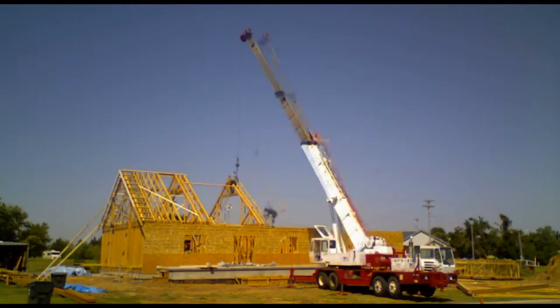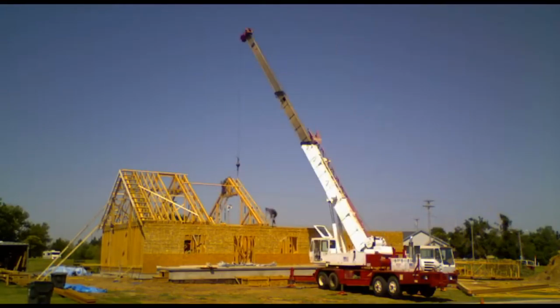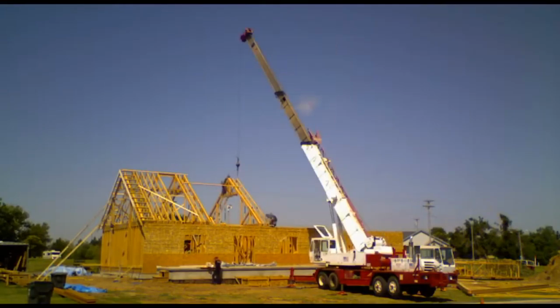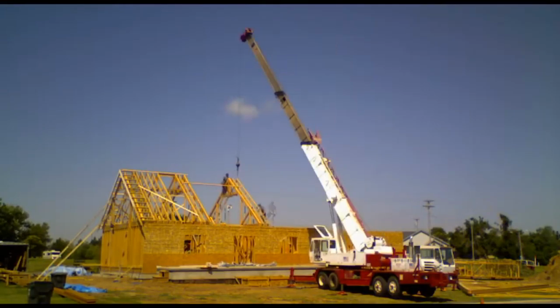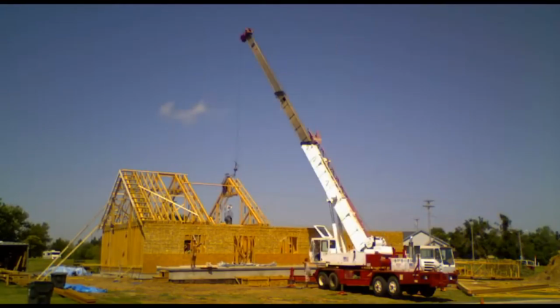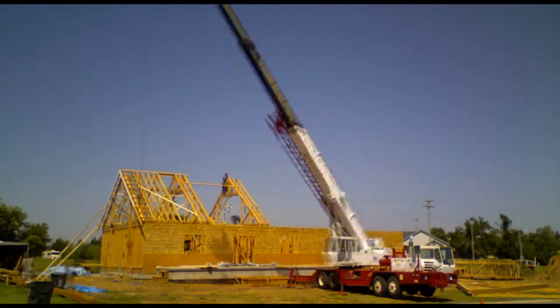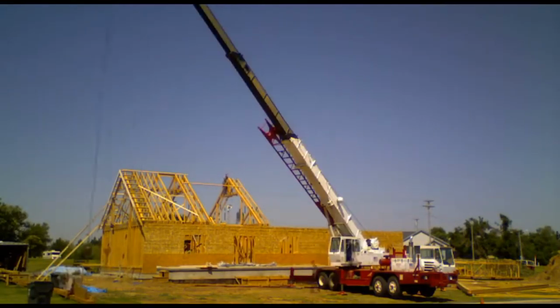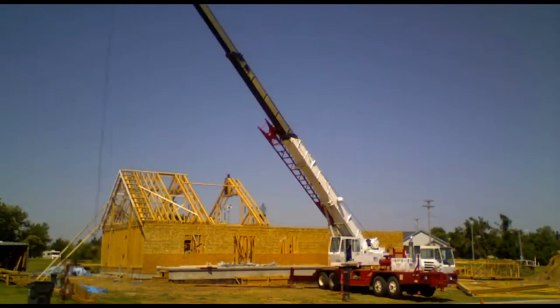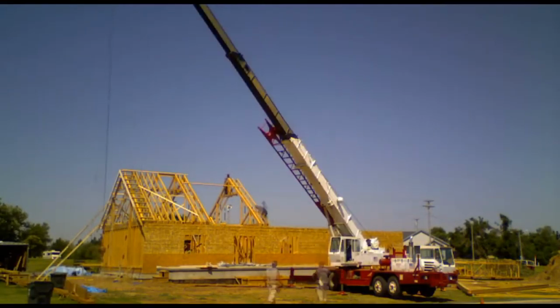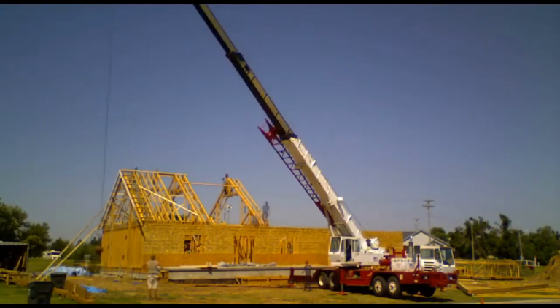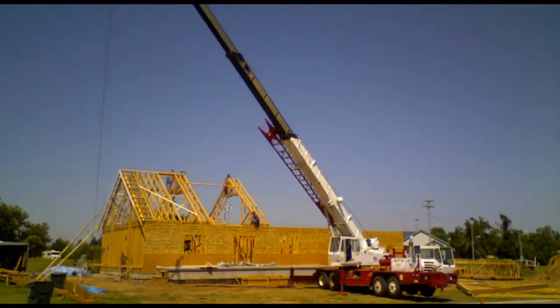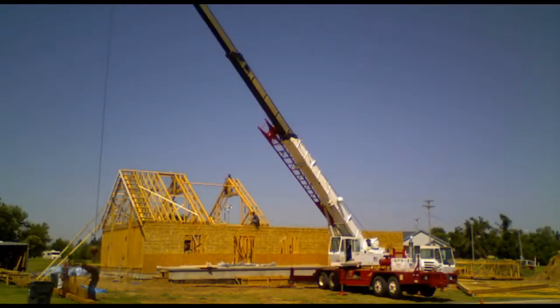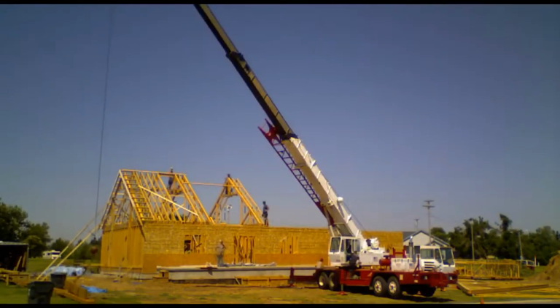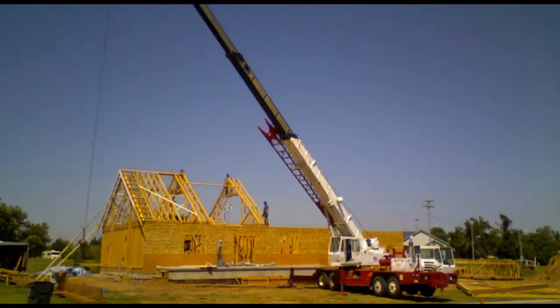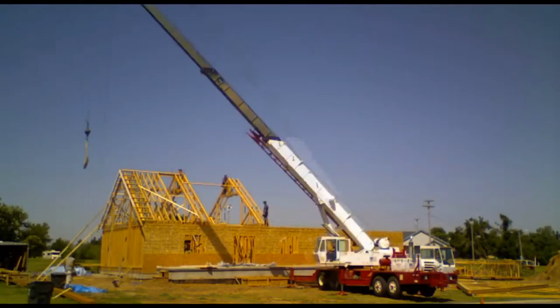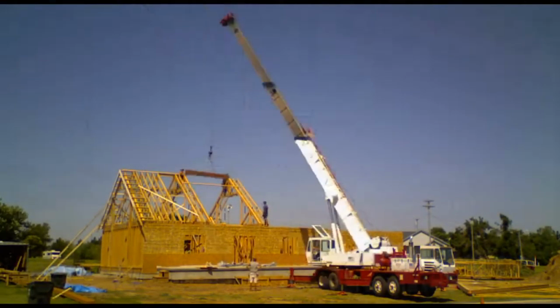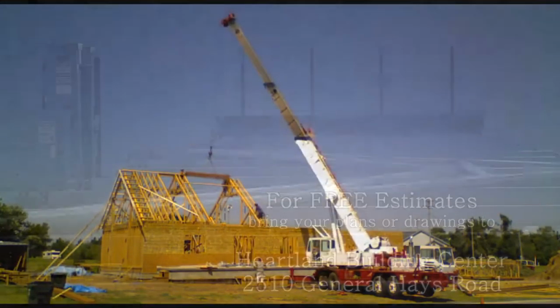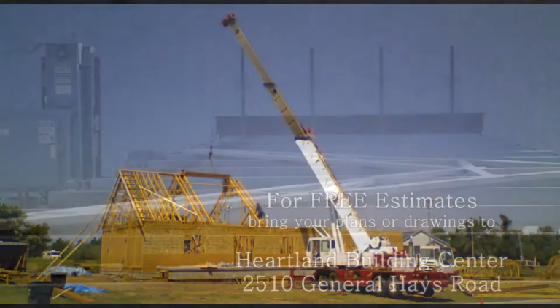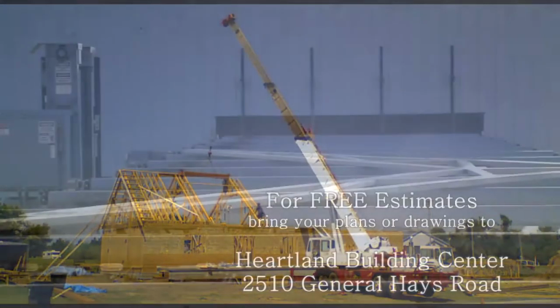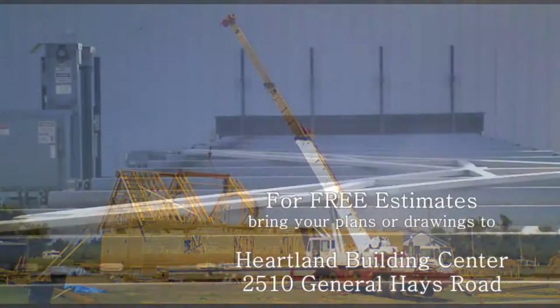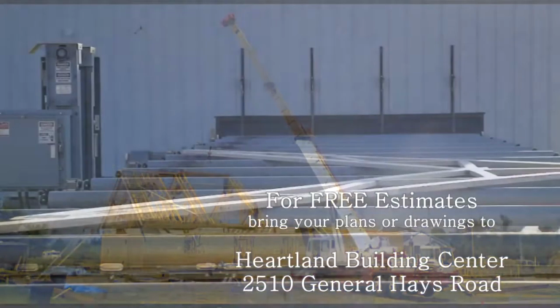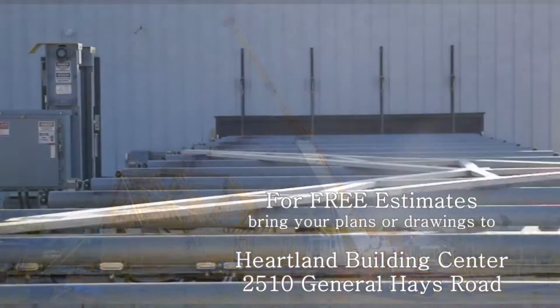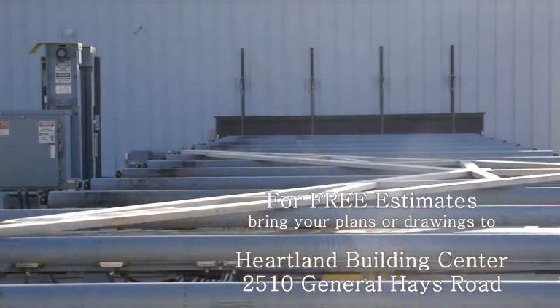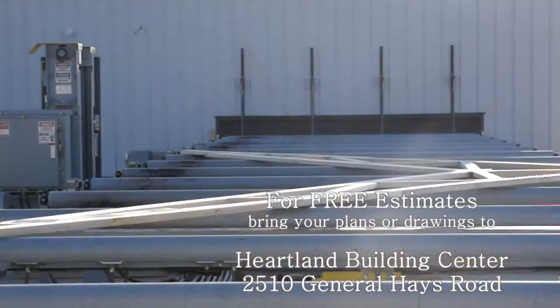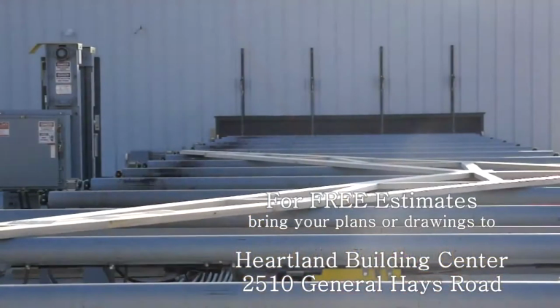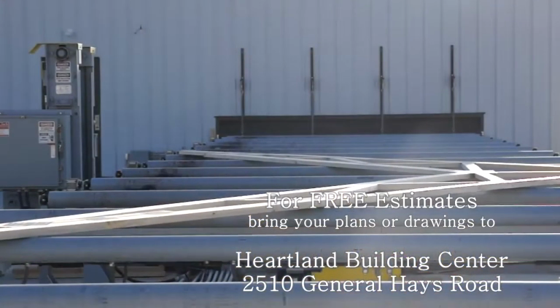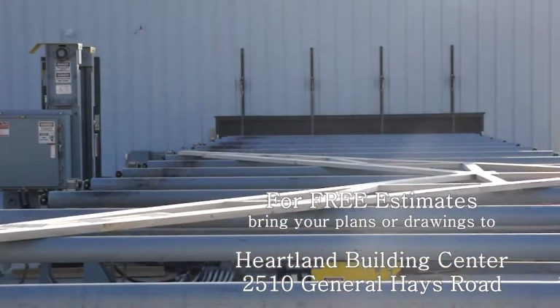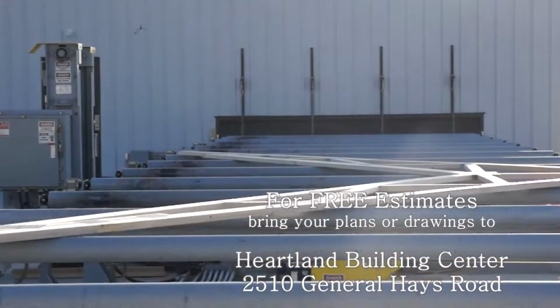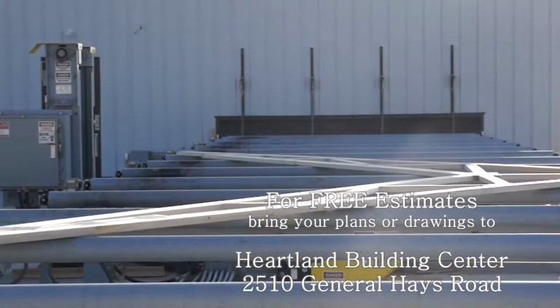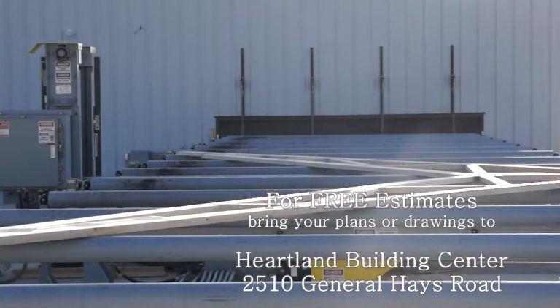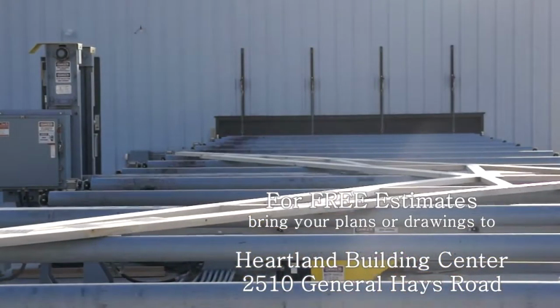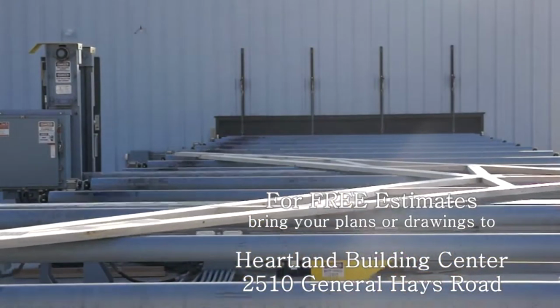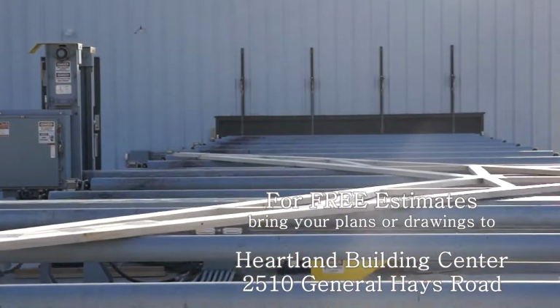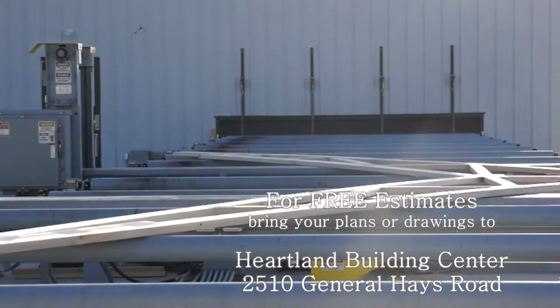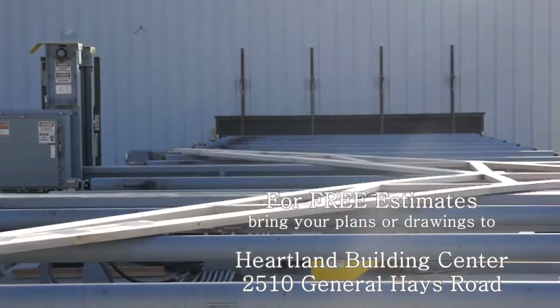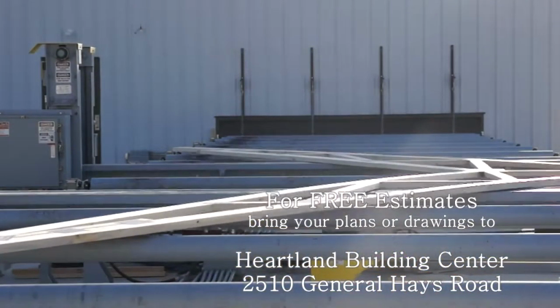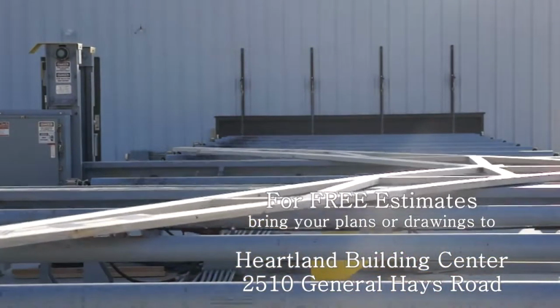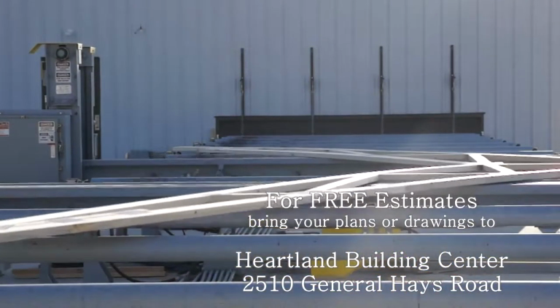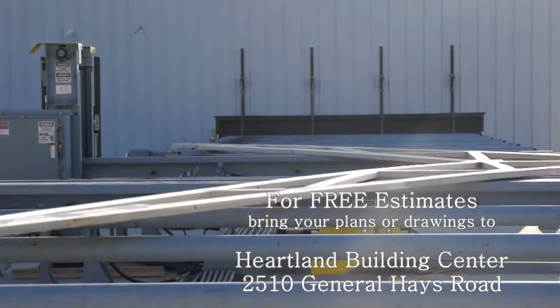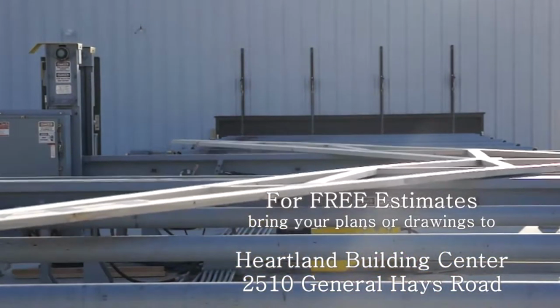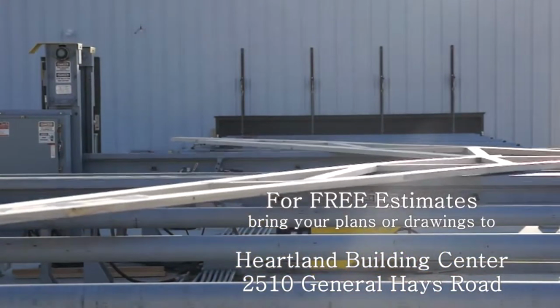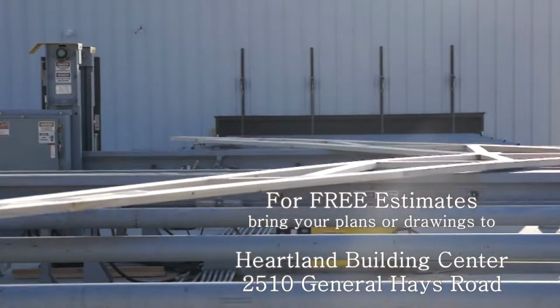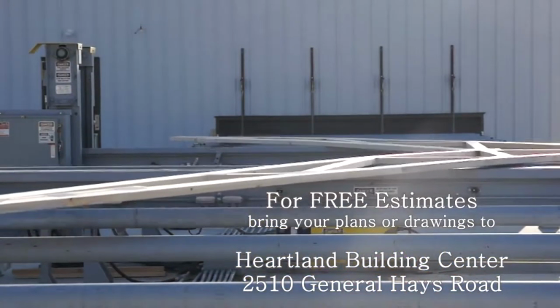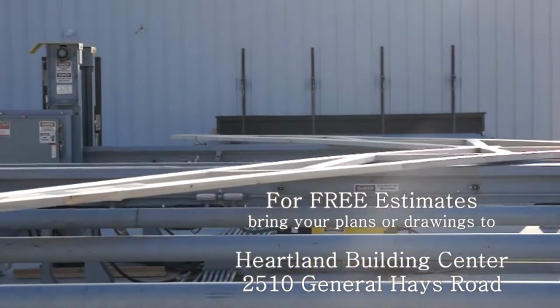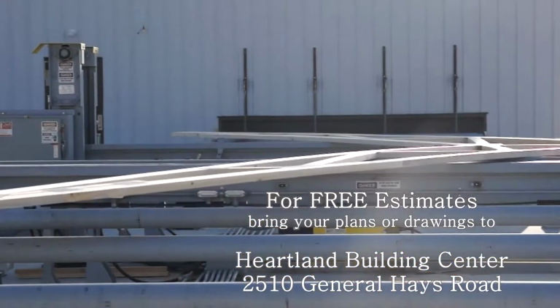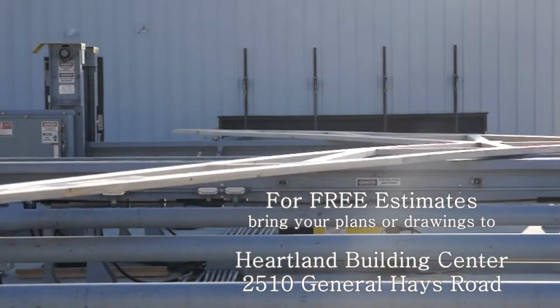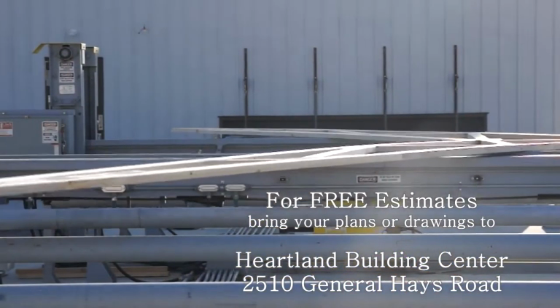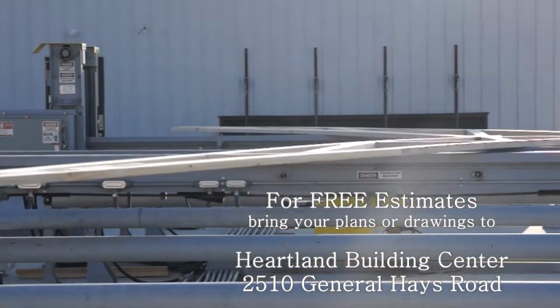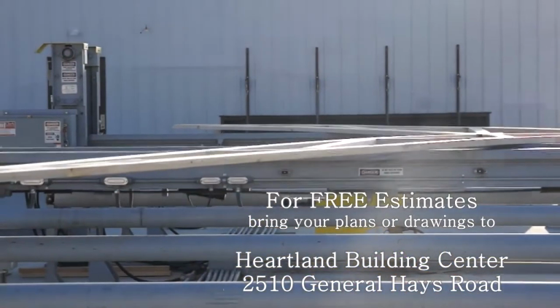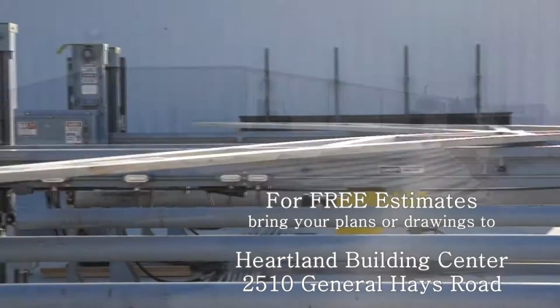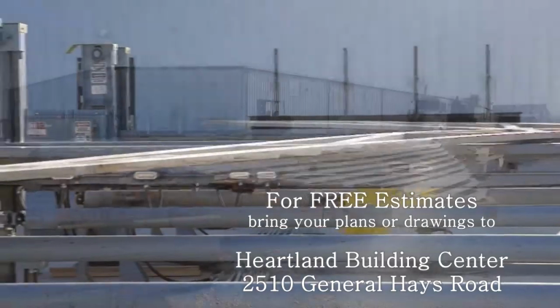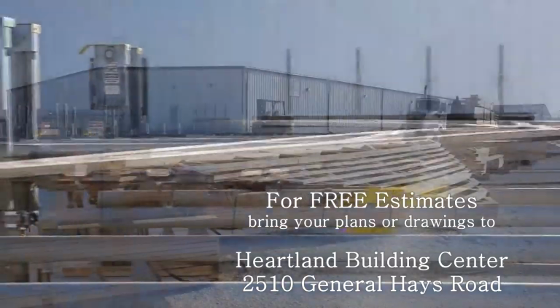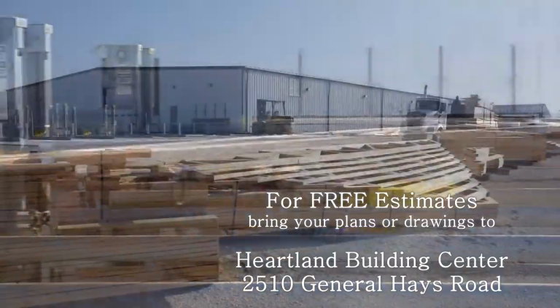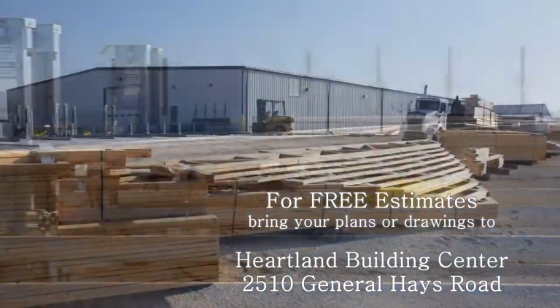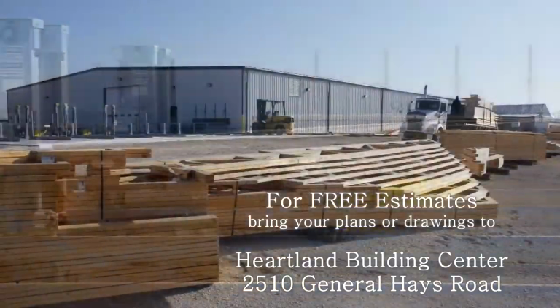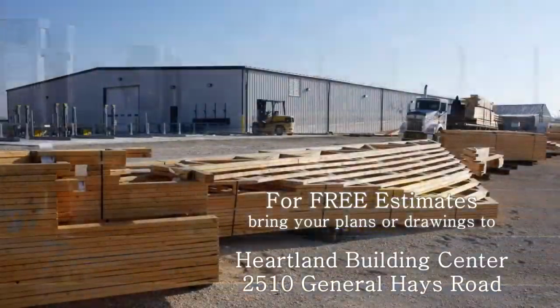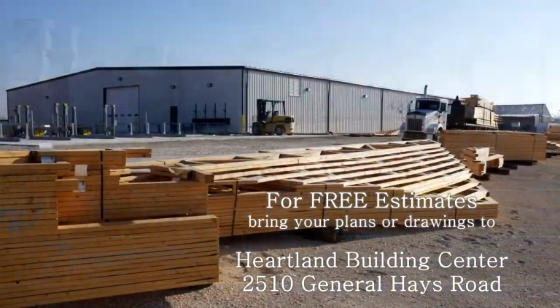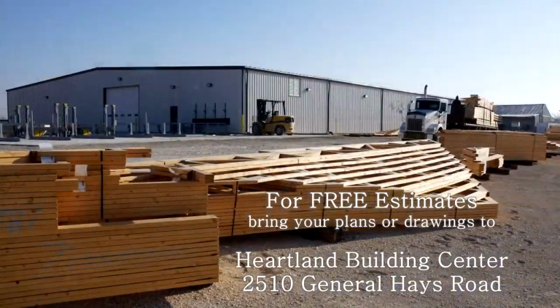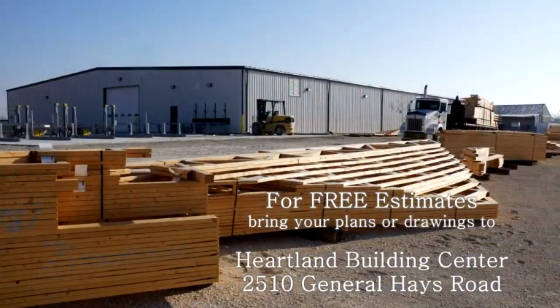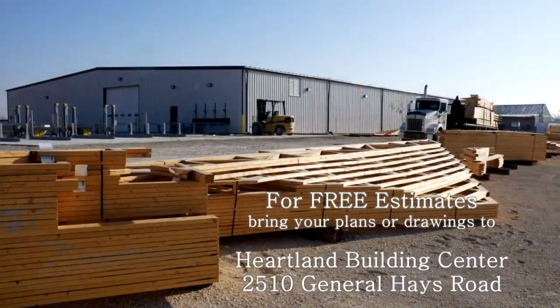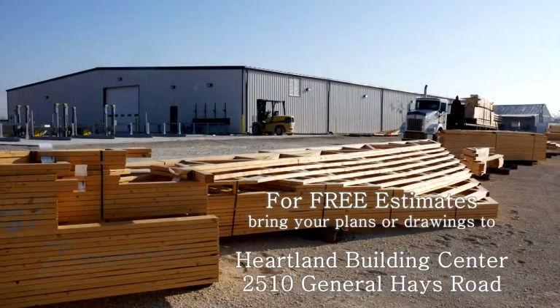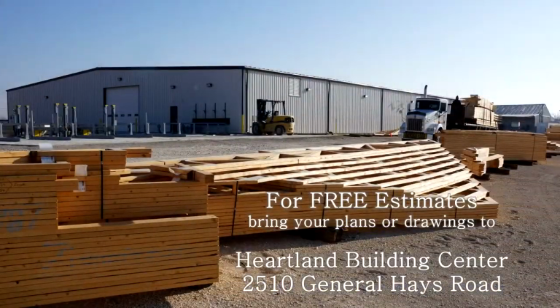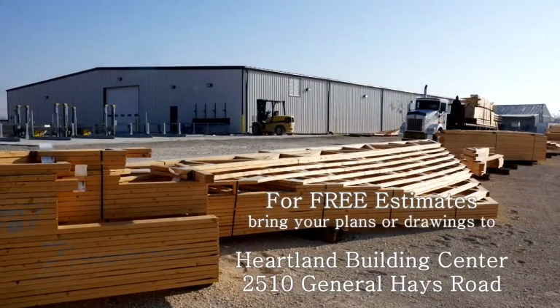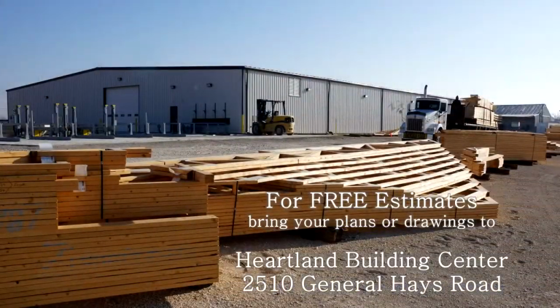For free estimates, bring your plans or drawings to Heartland Building Center at 2510 General Hayes Road in Hayes.